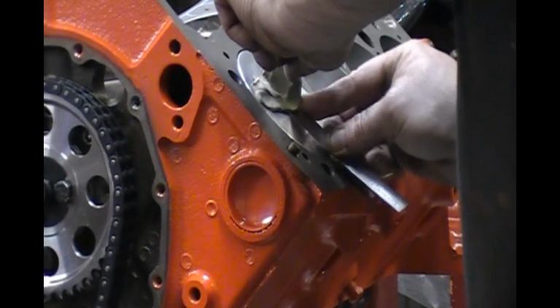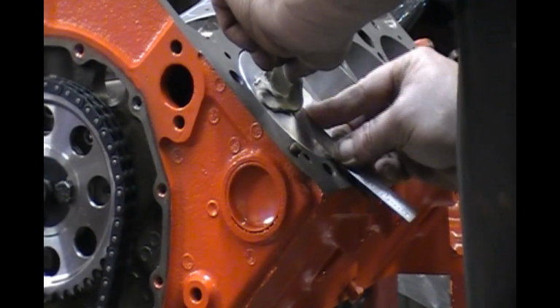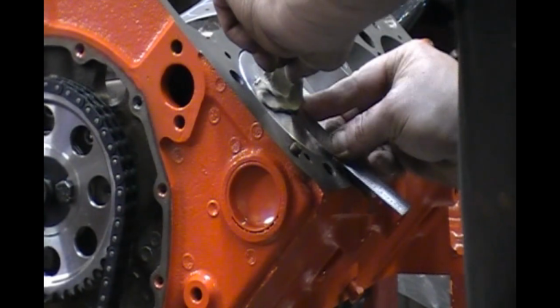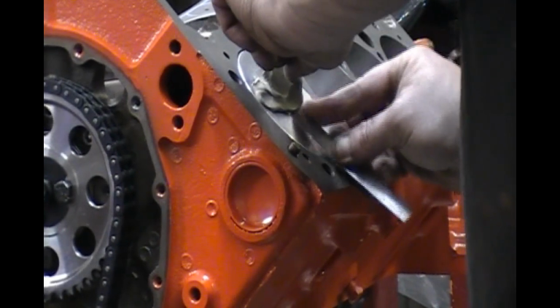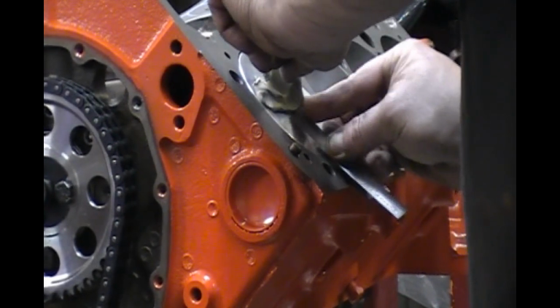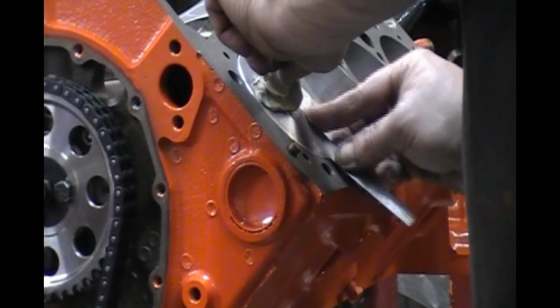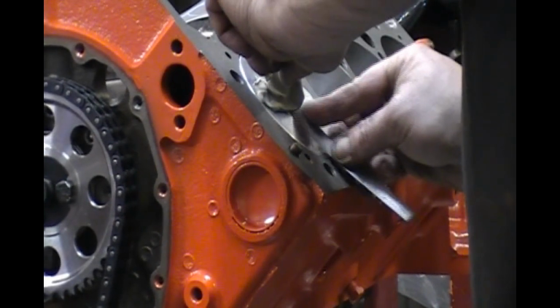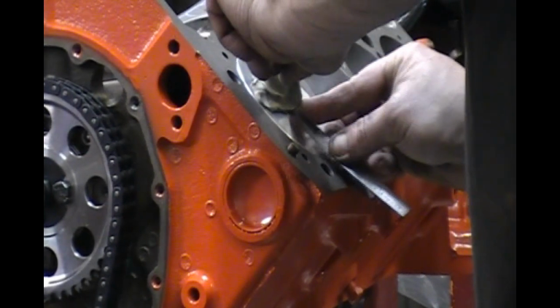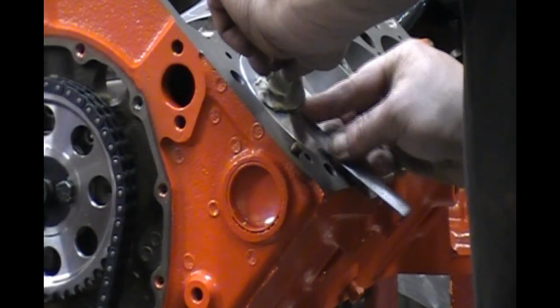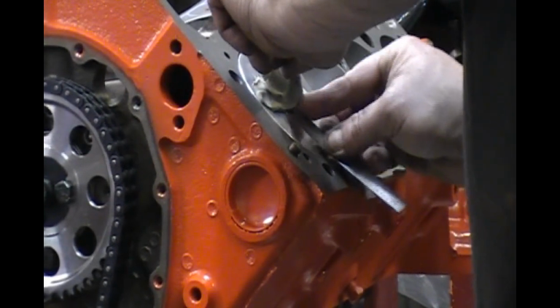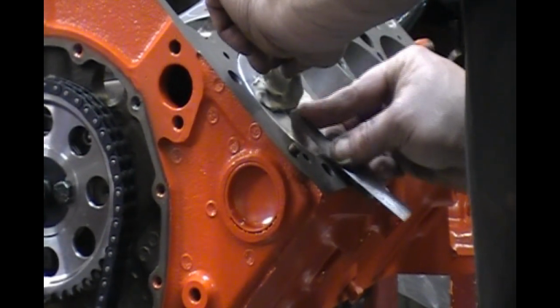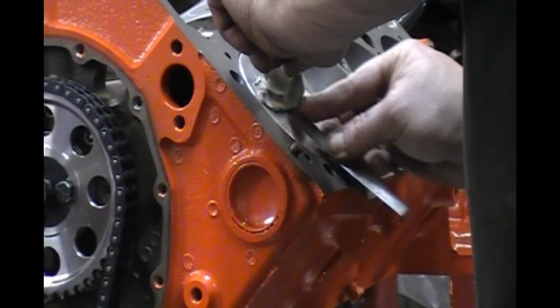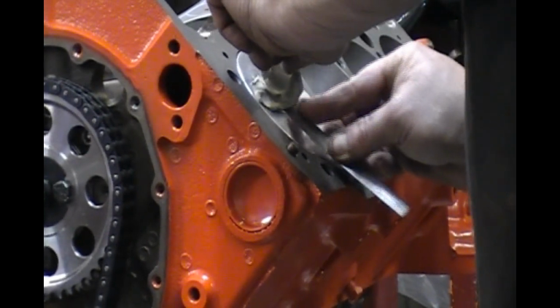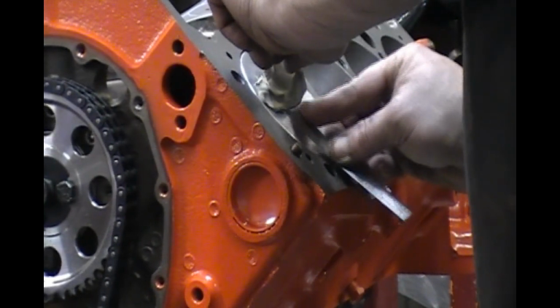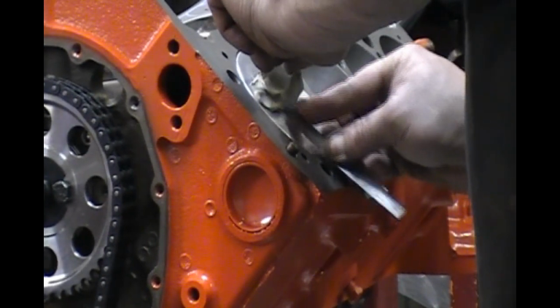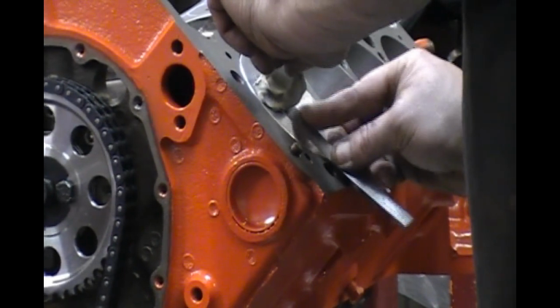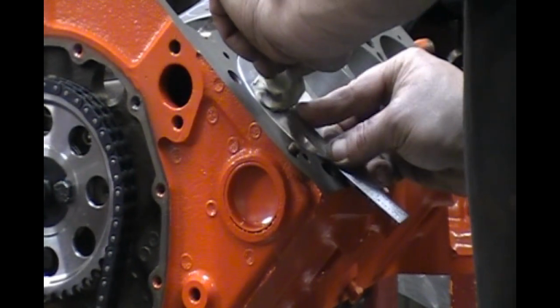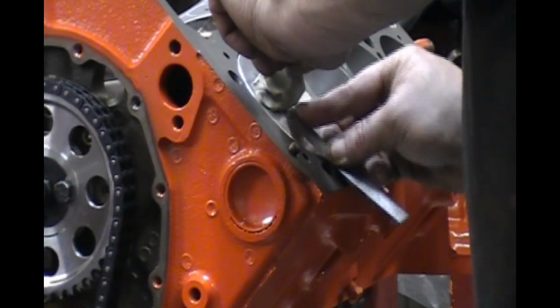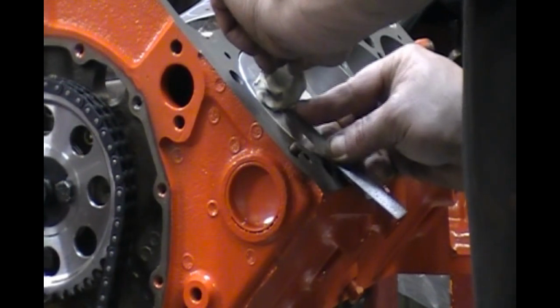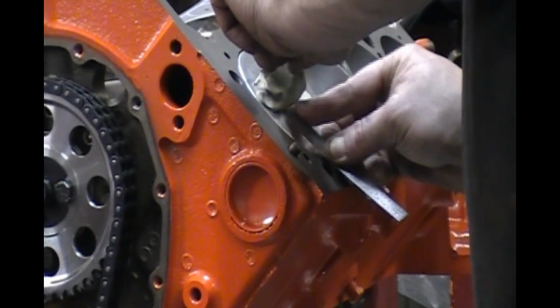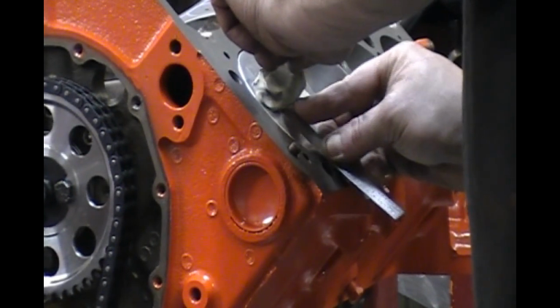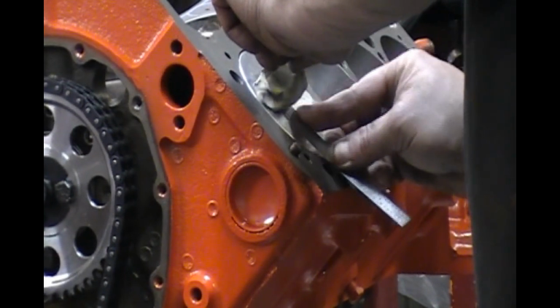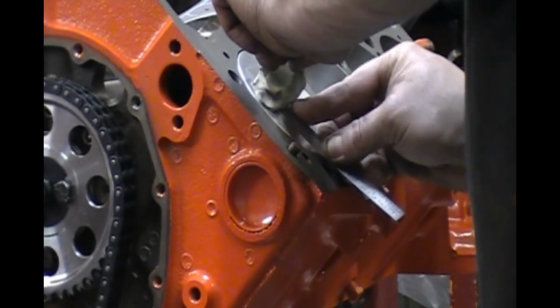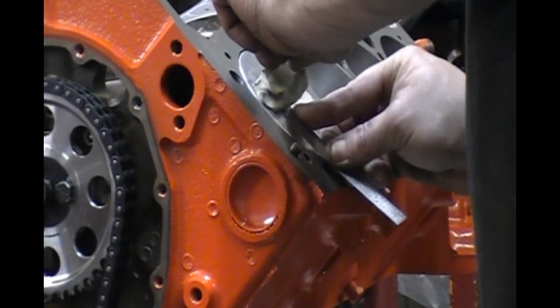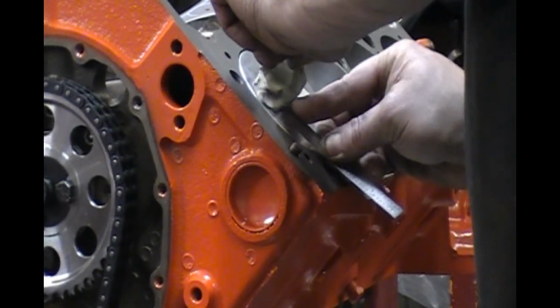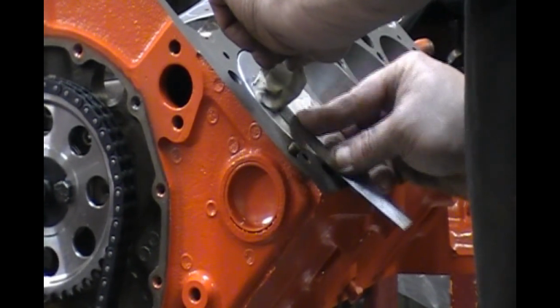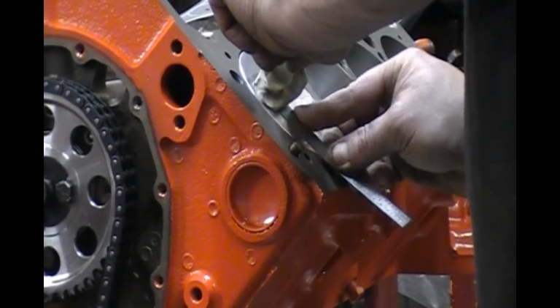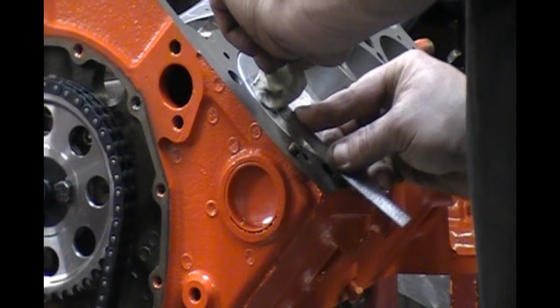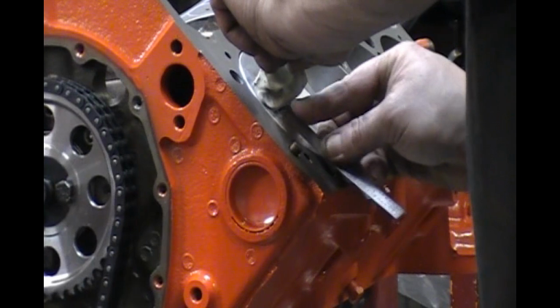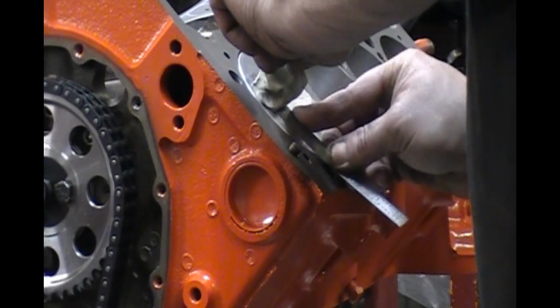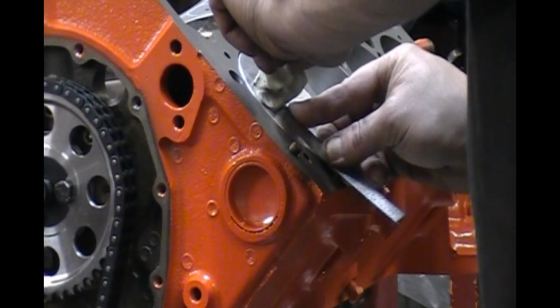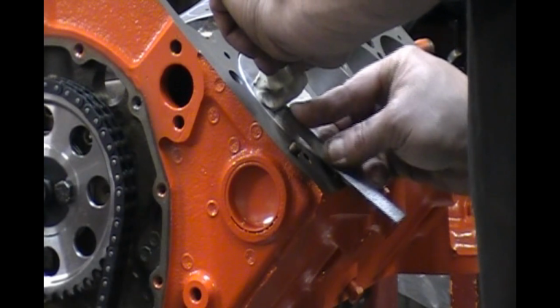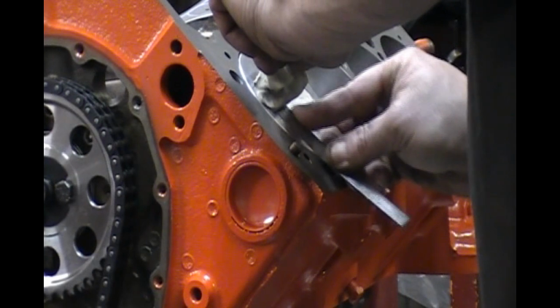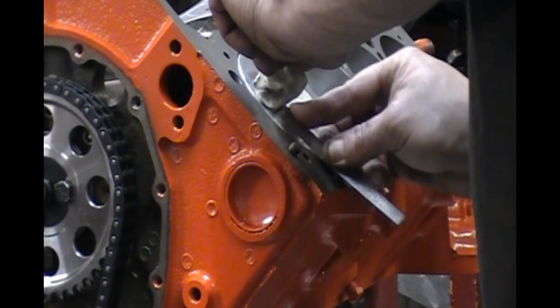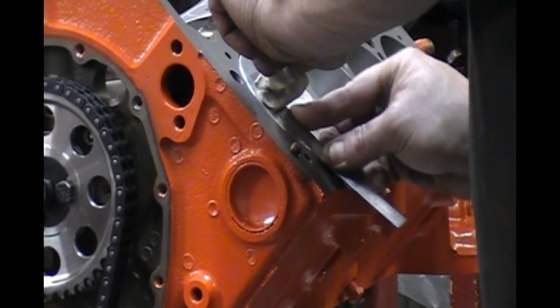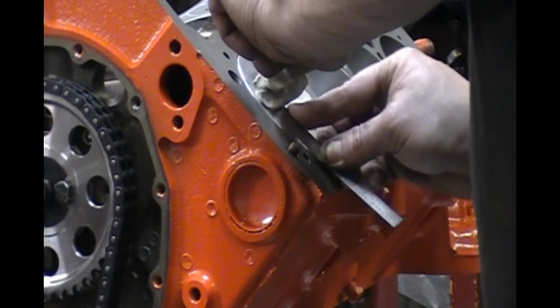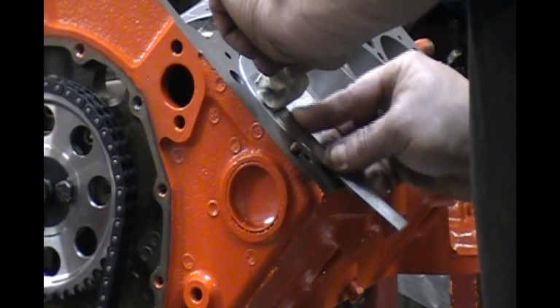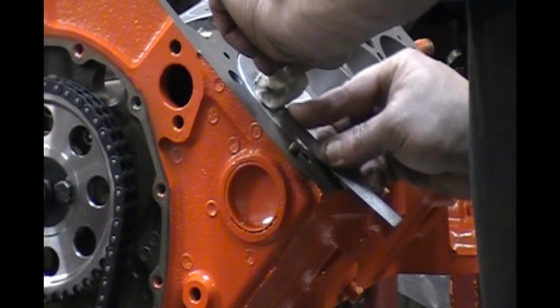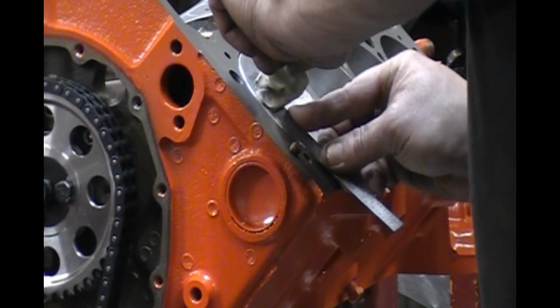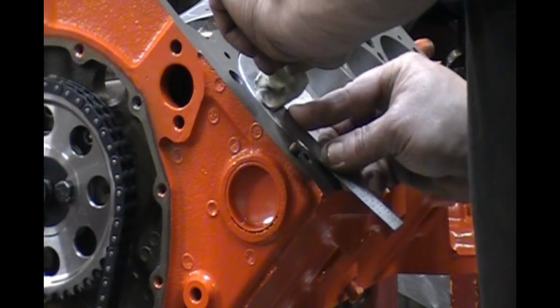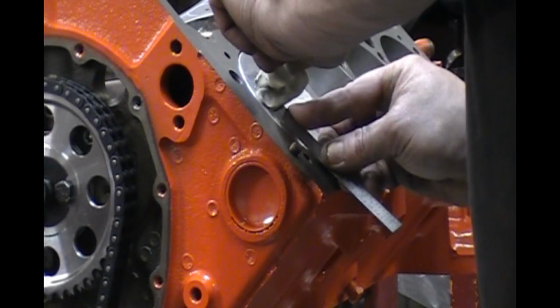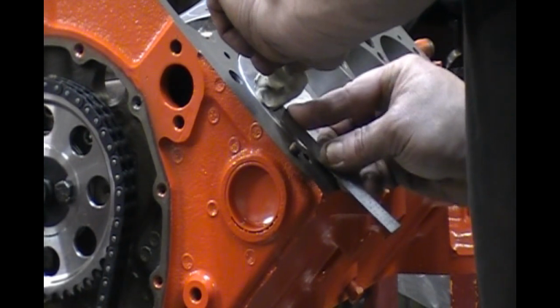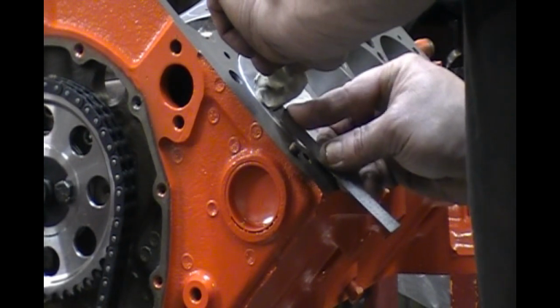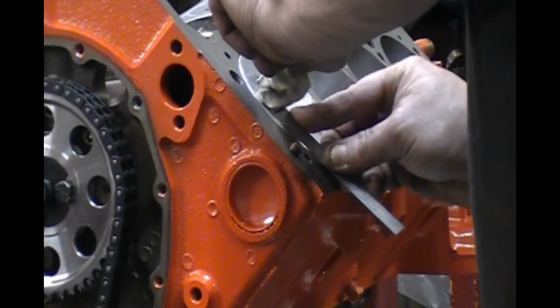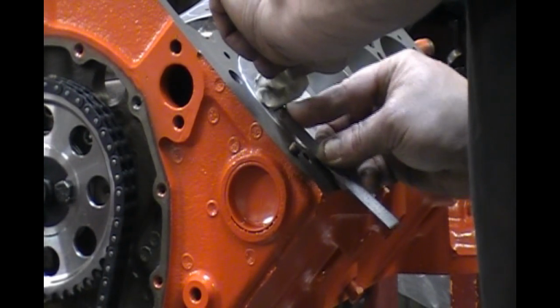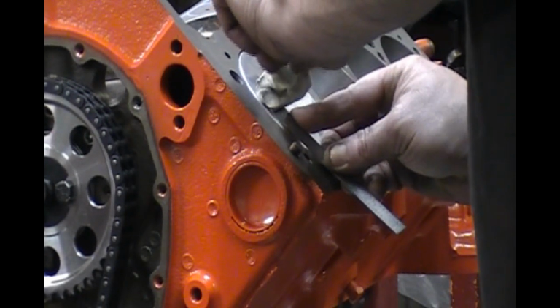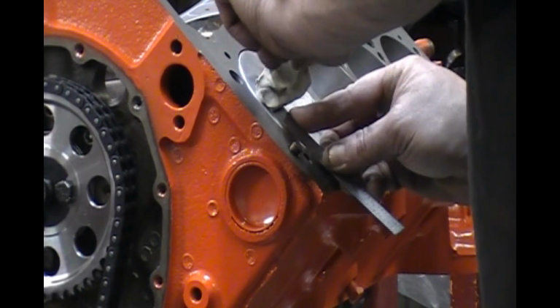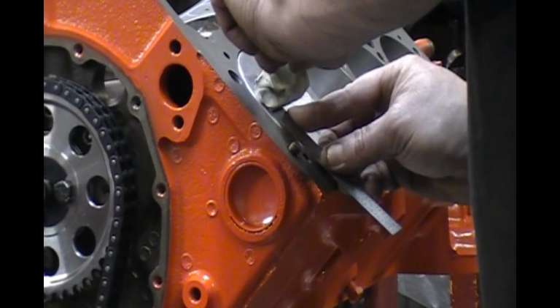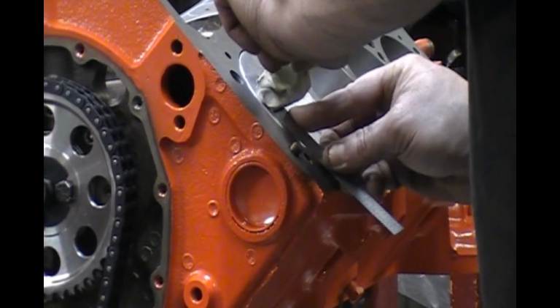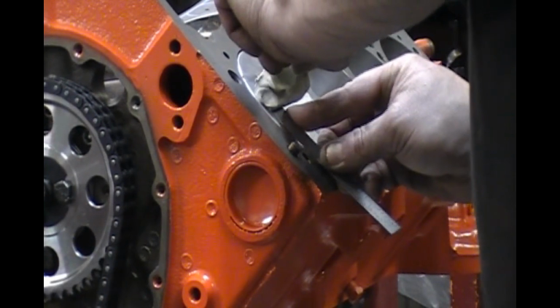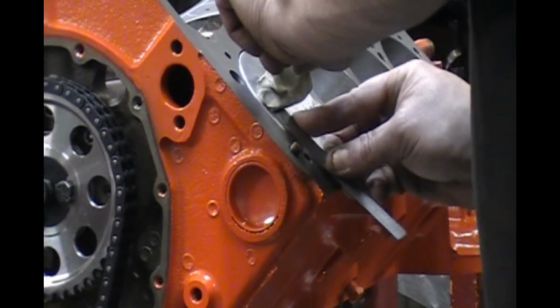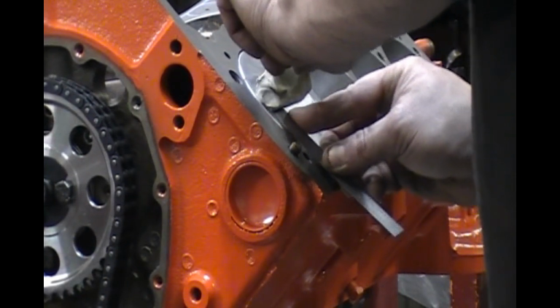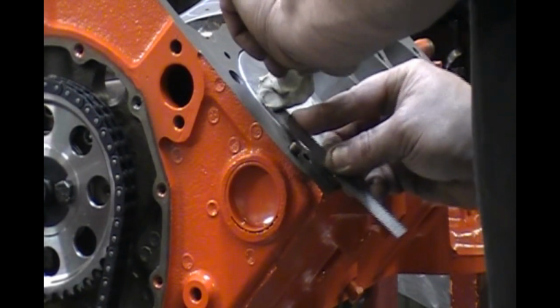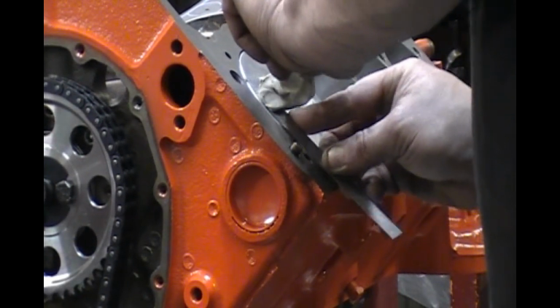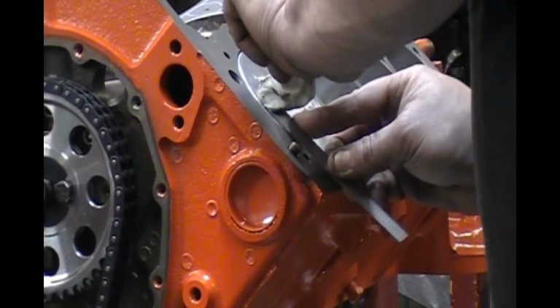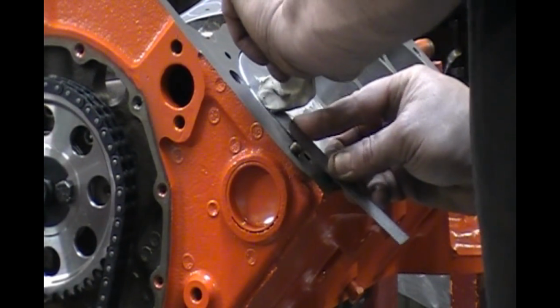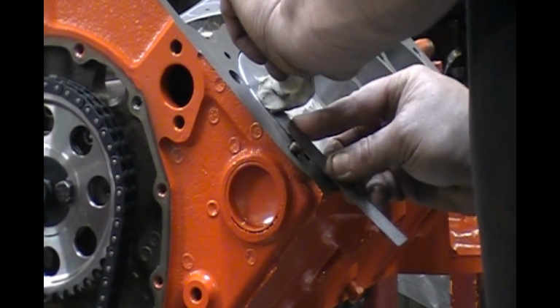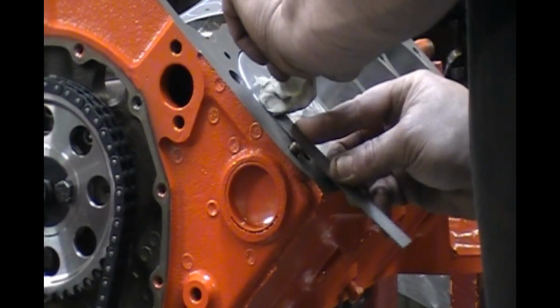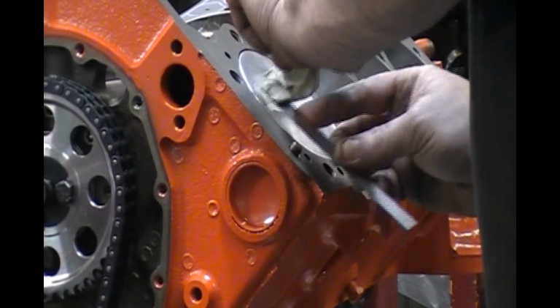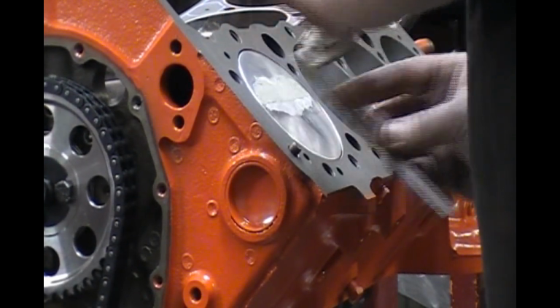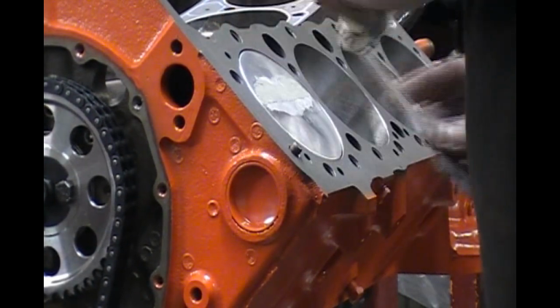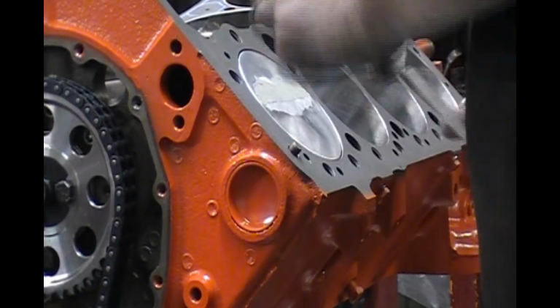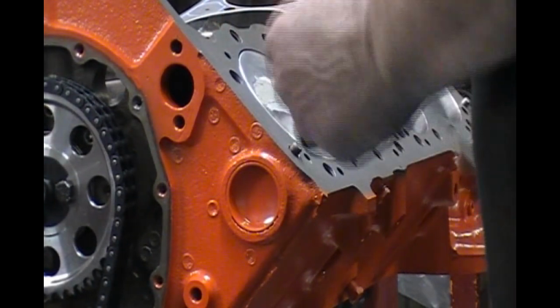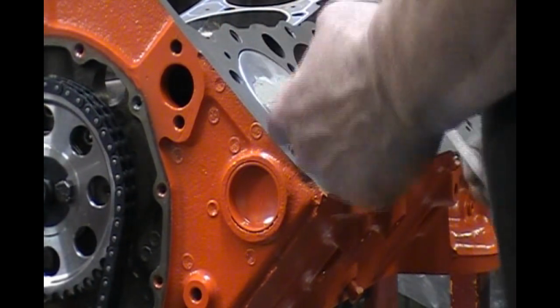Now, on a dome piston, you can't really do this part here — you've just got to kind of guesstimate on how much needs to be in there. That's what you've got to do.